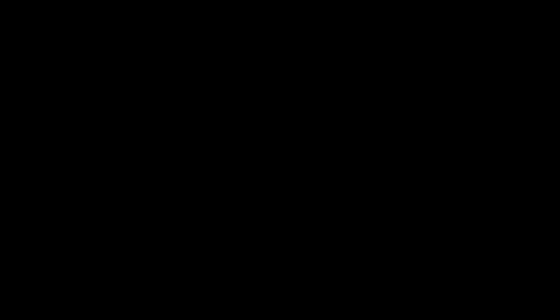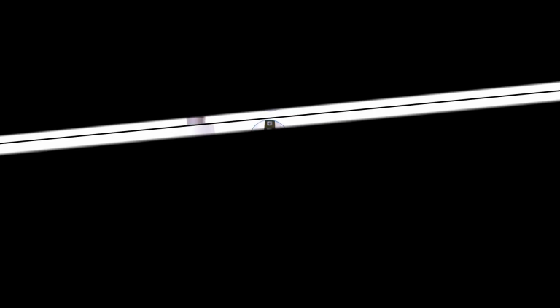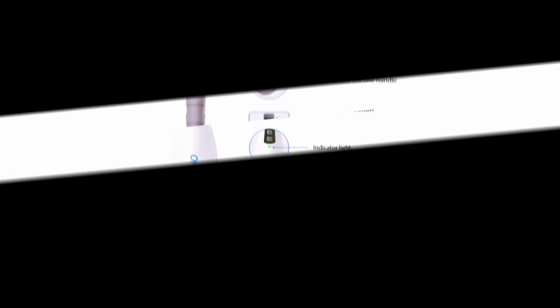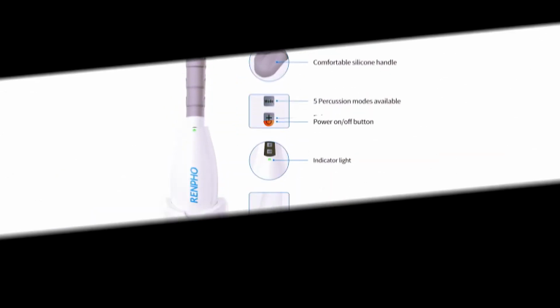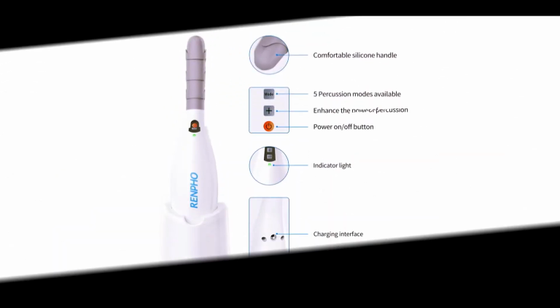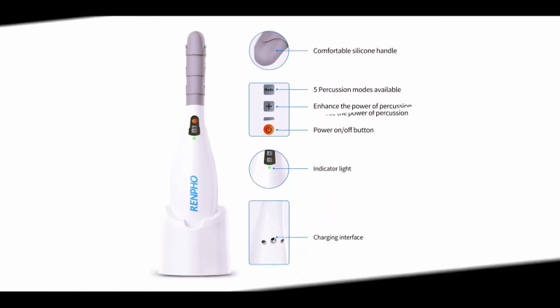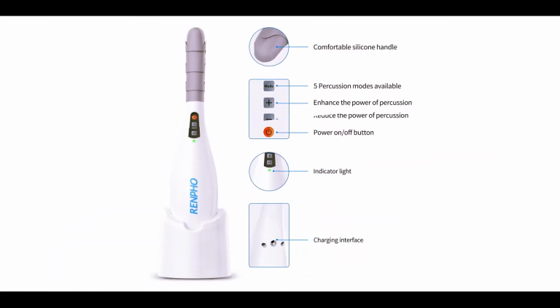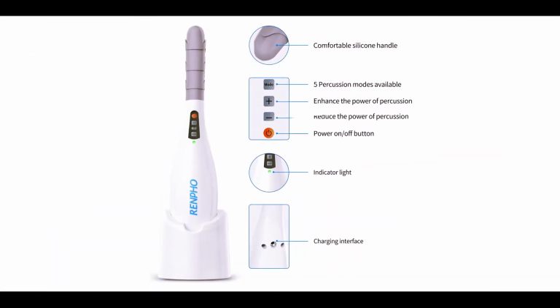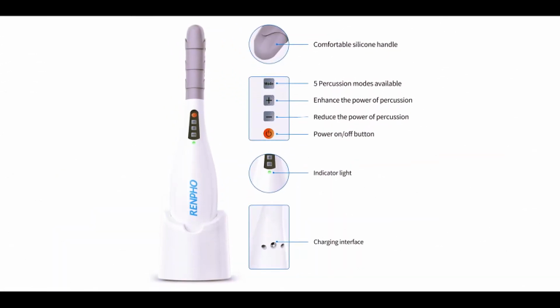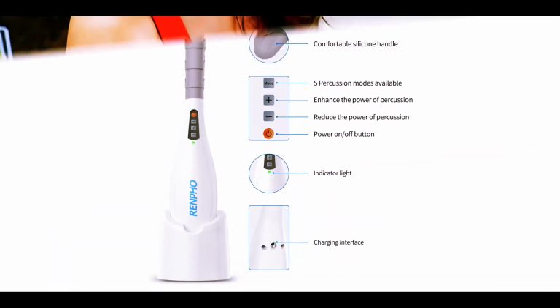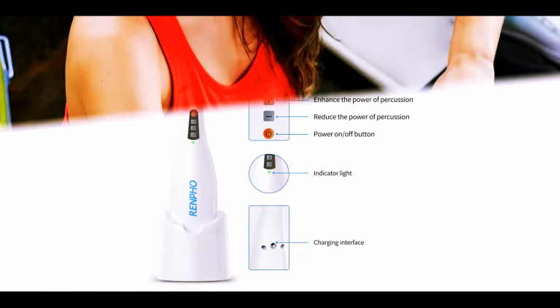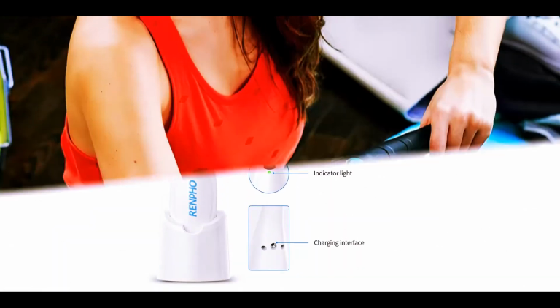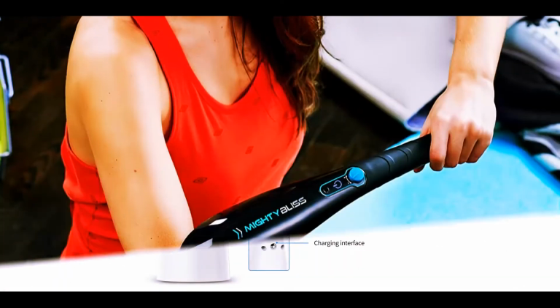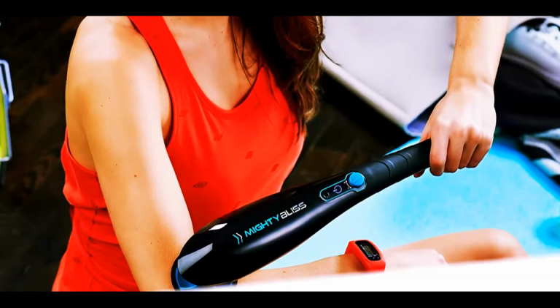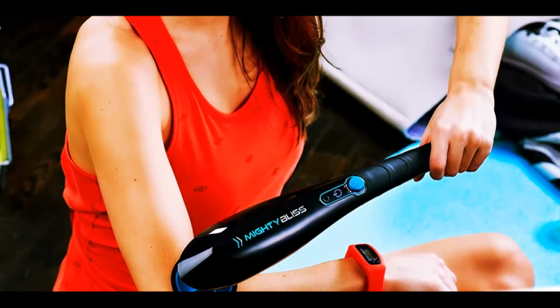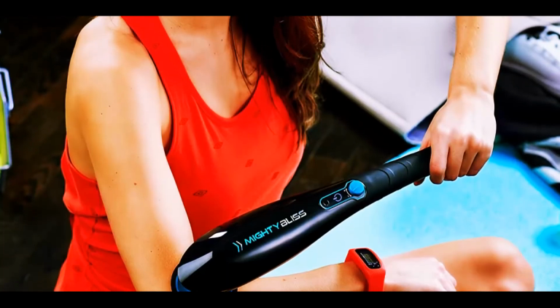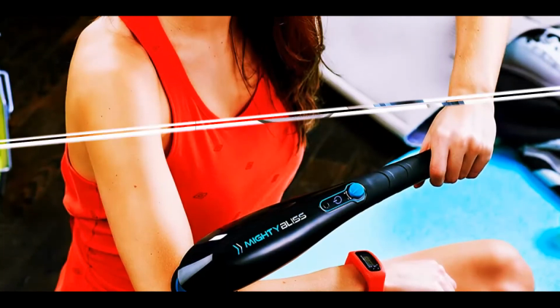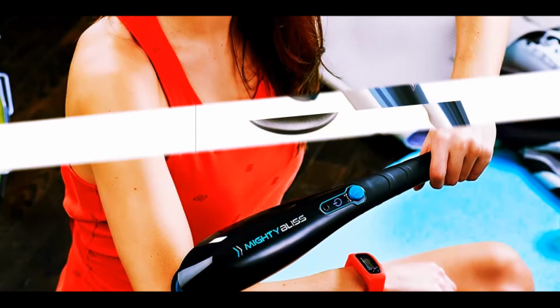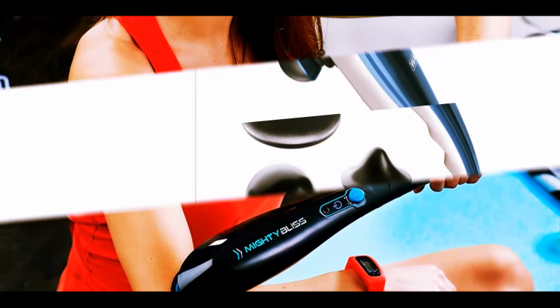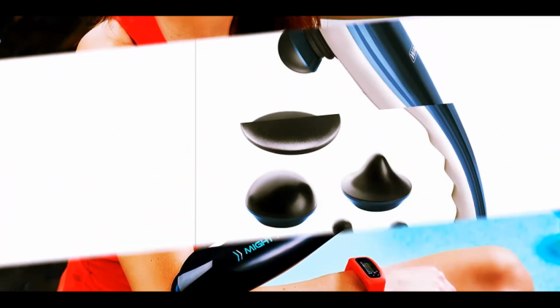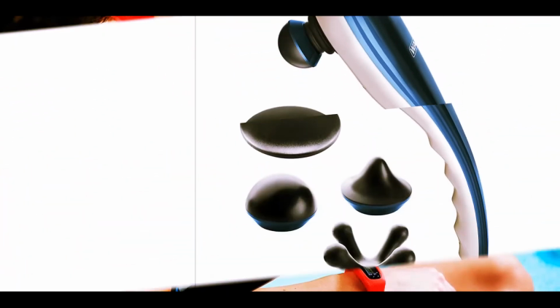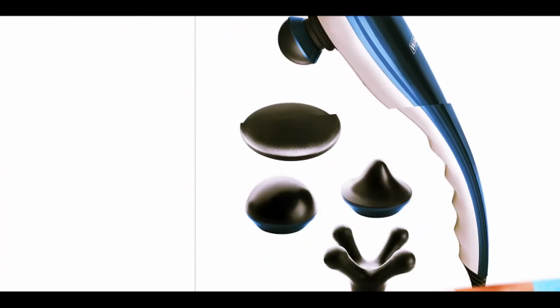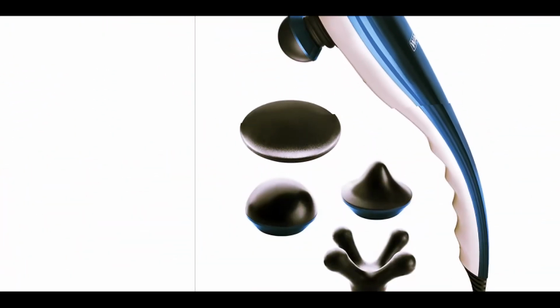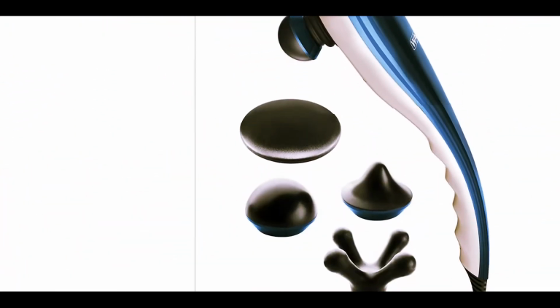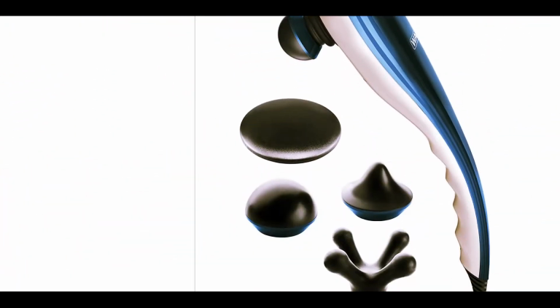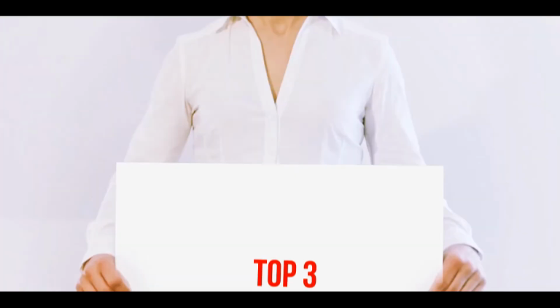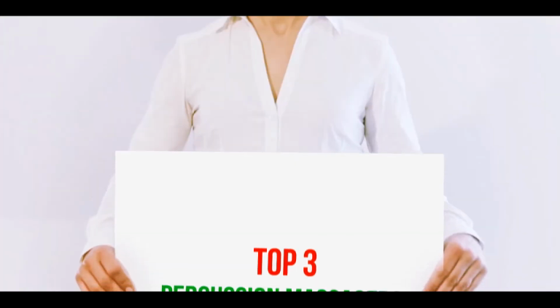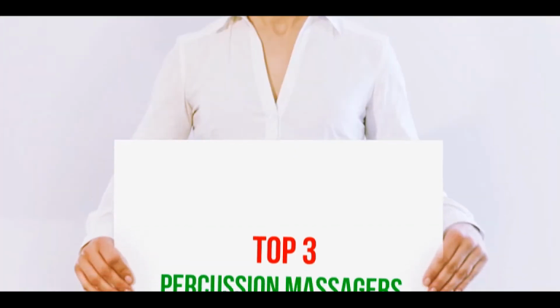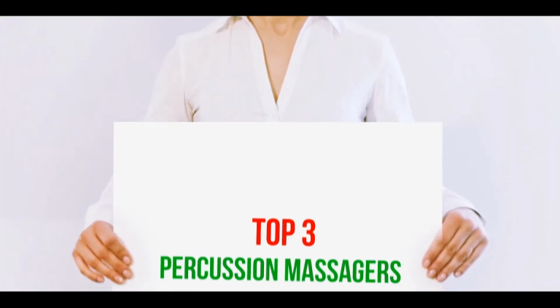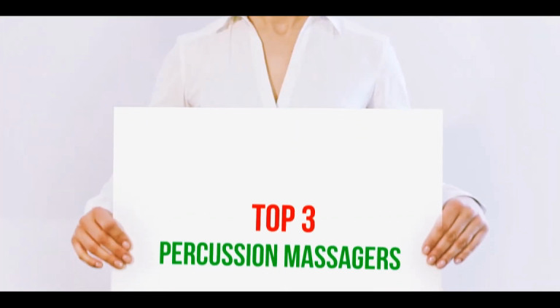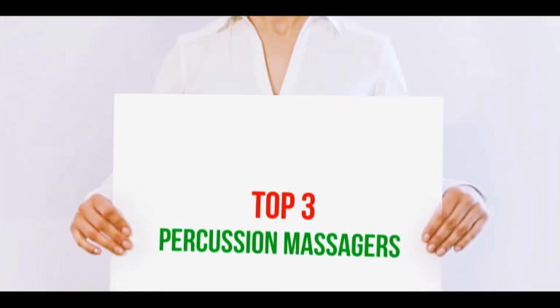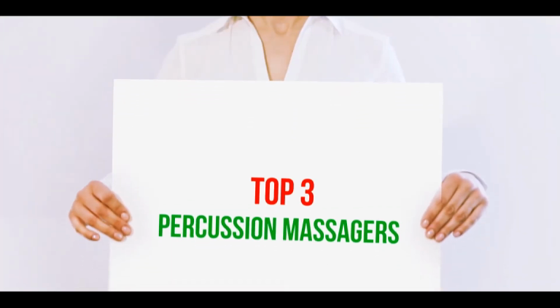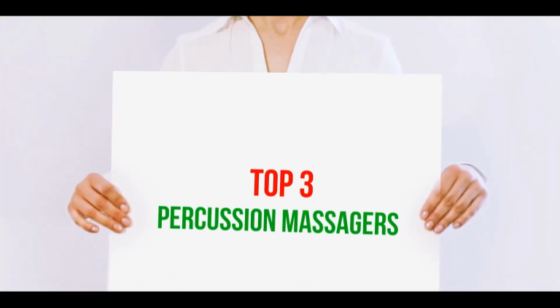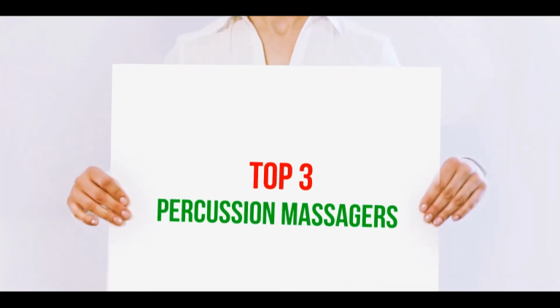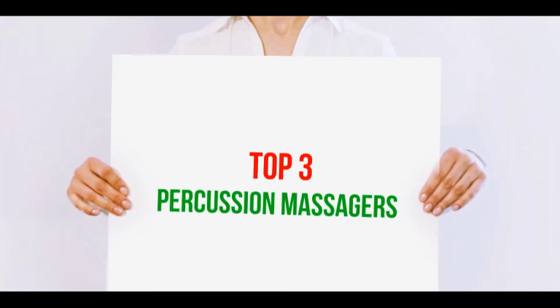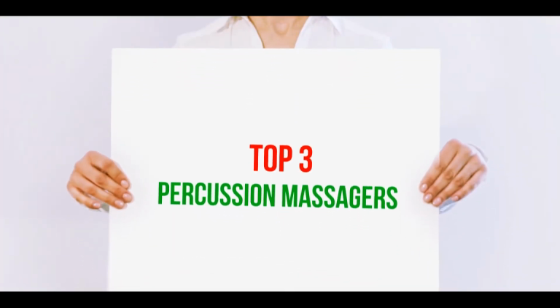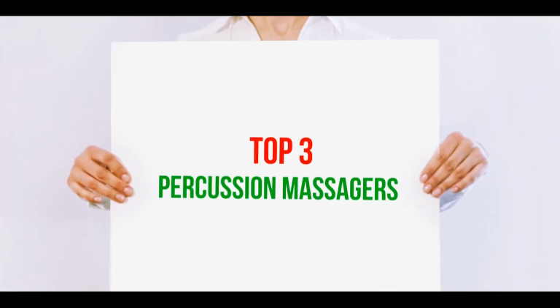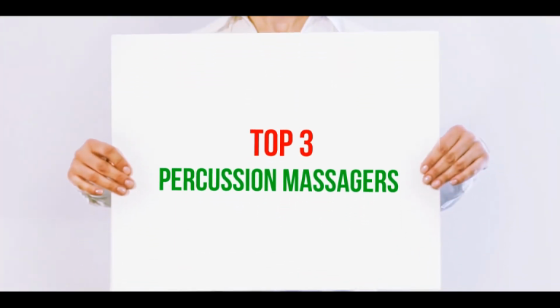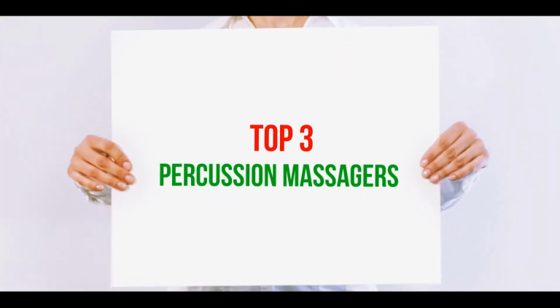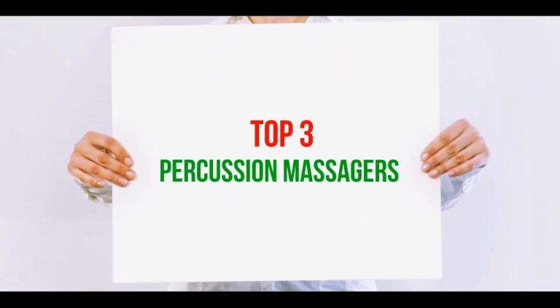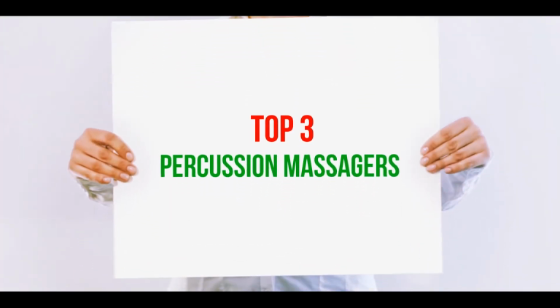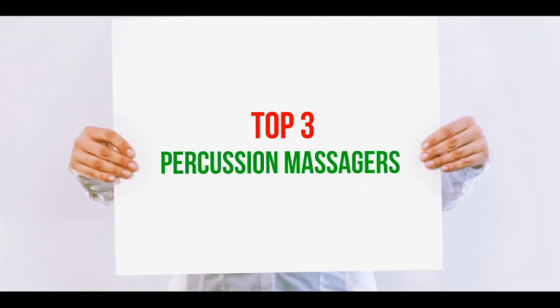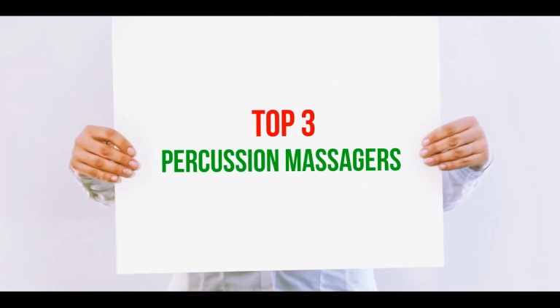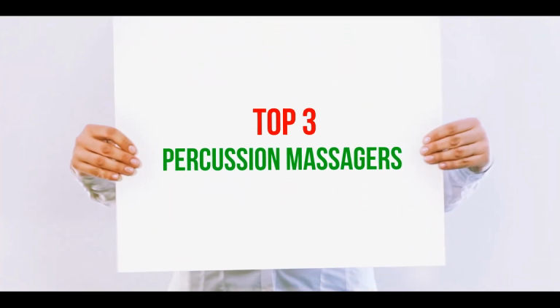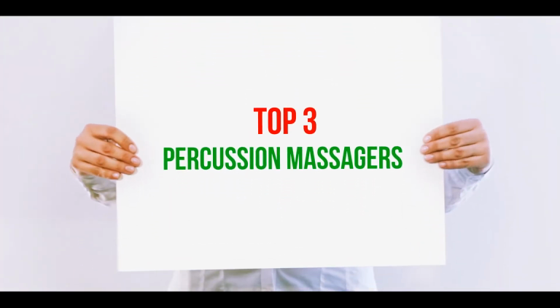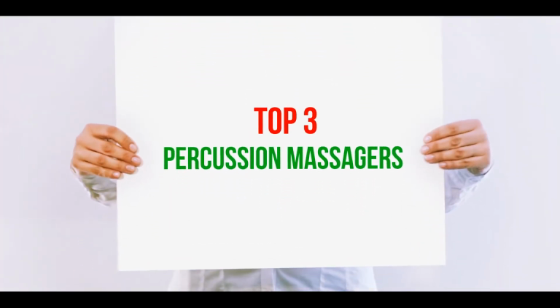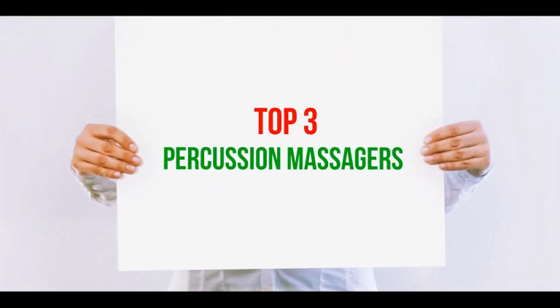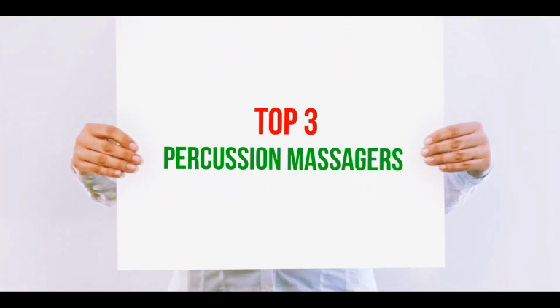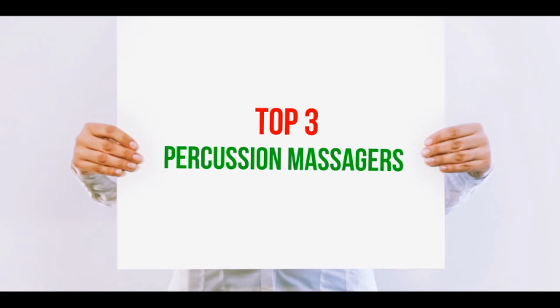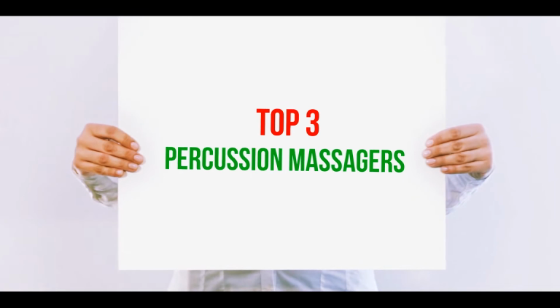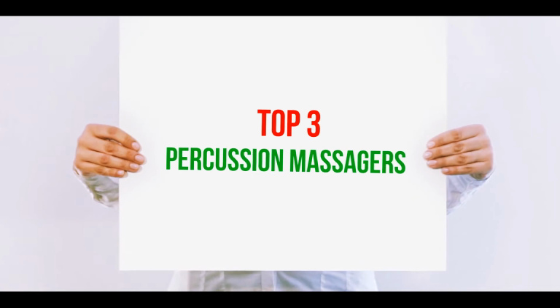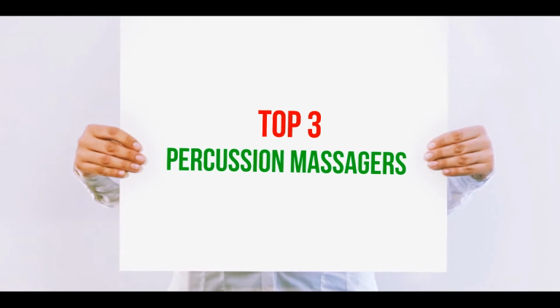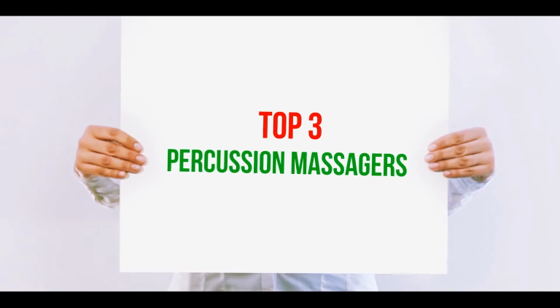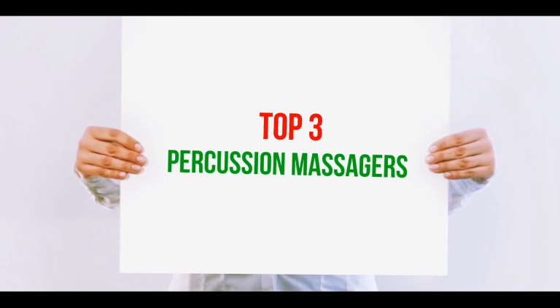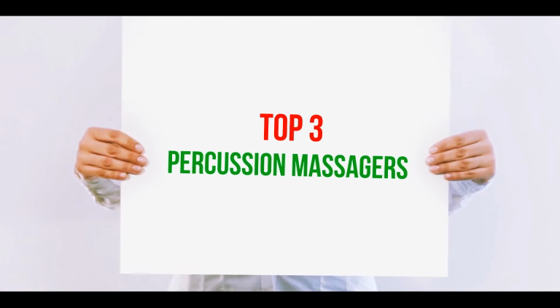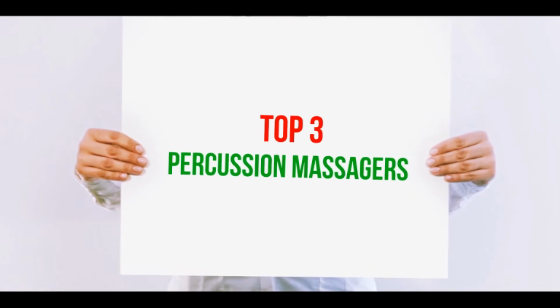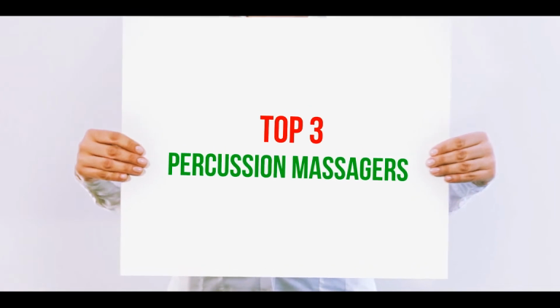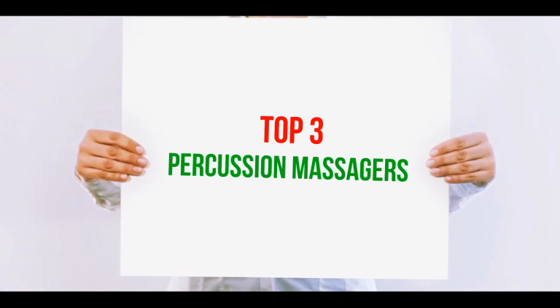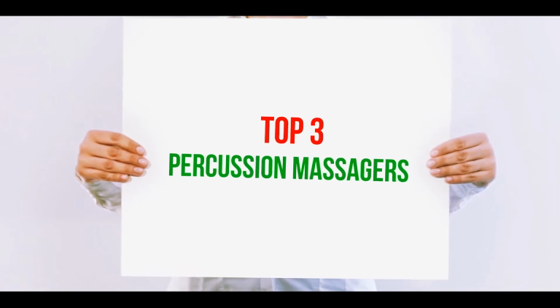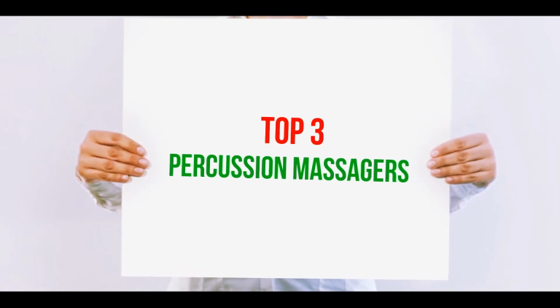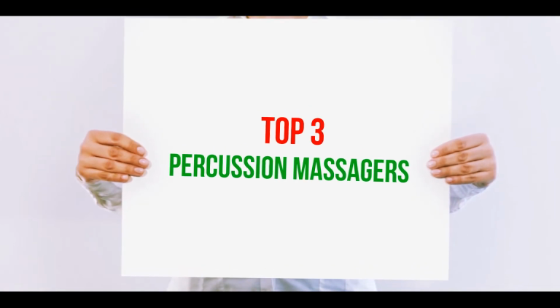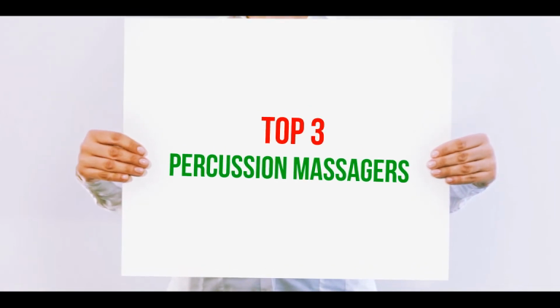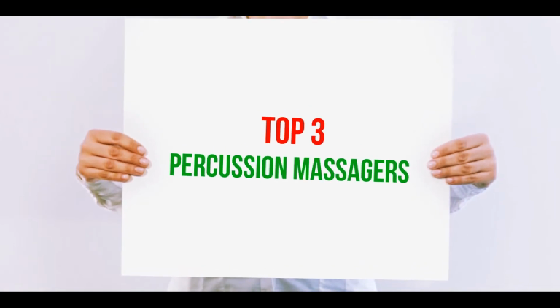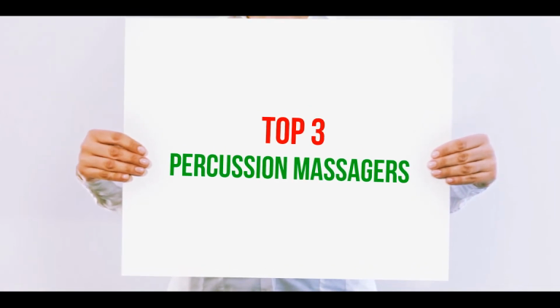Hi guys, welcome back to my channel. In today's video we're going to check out the top three best percussion massagers.